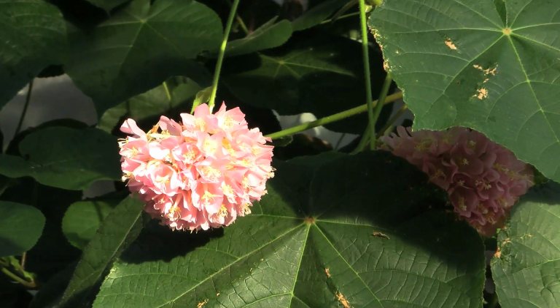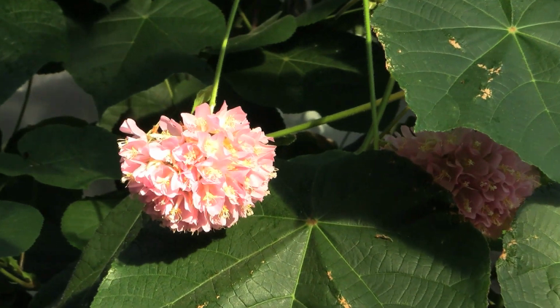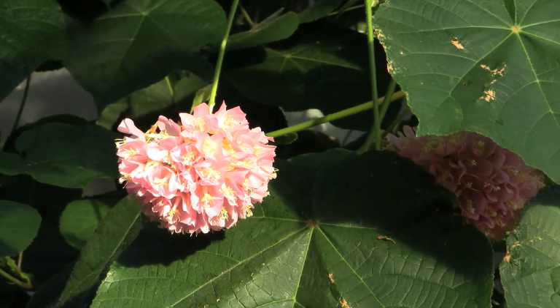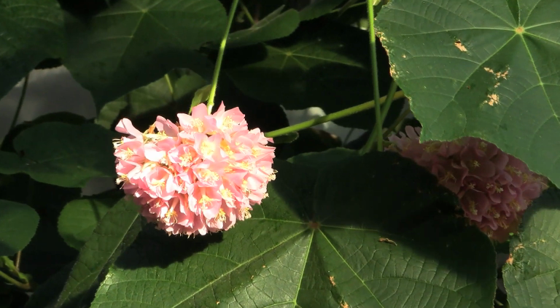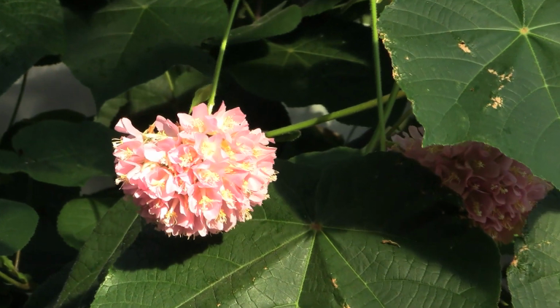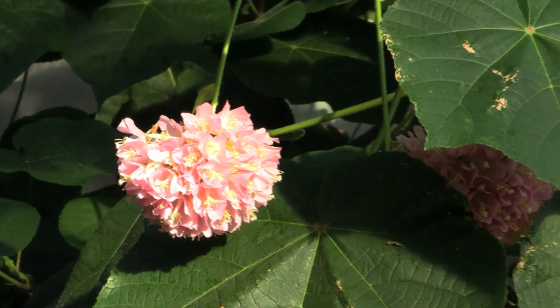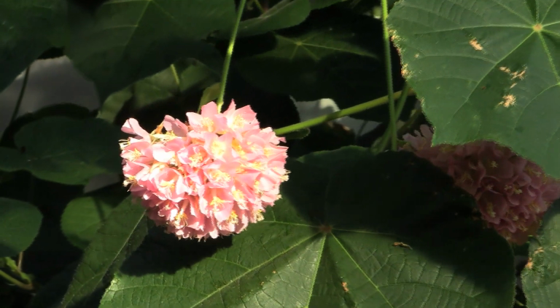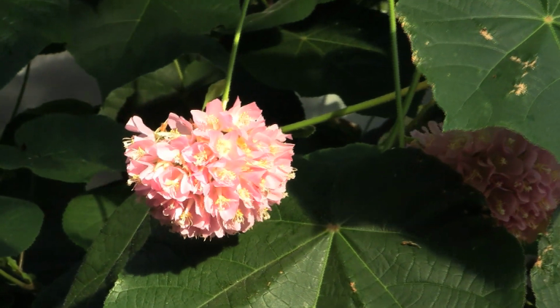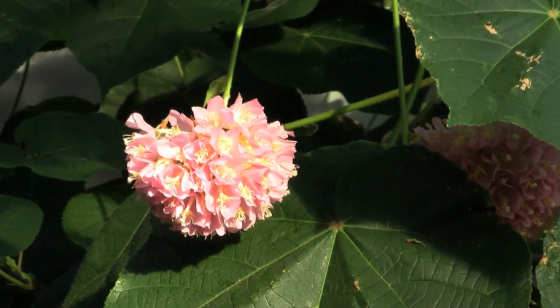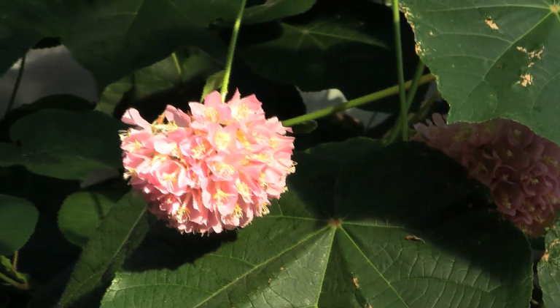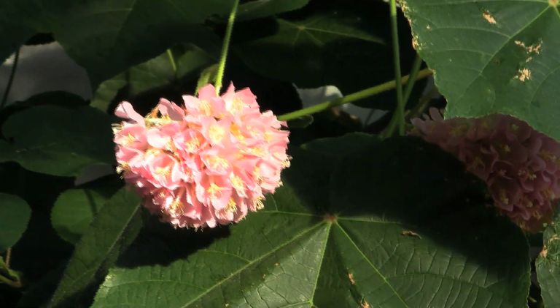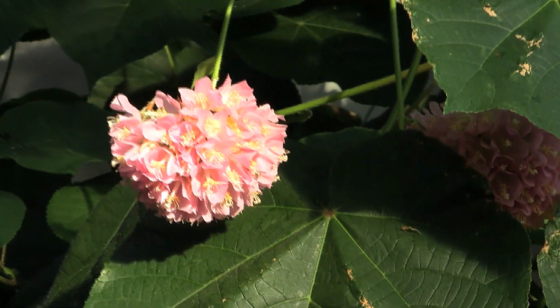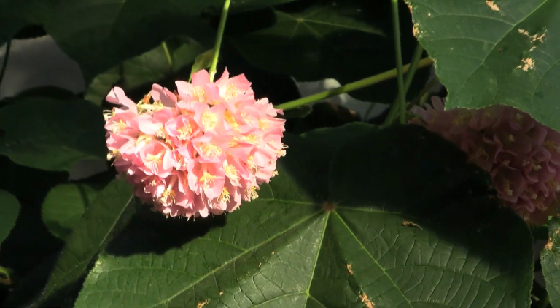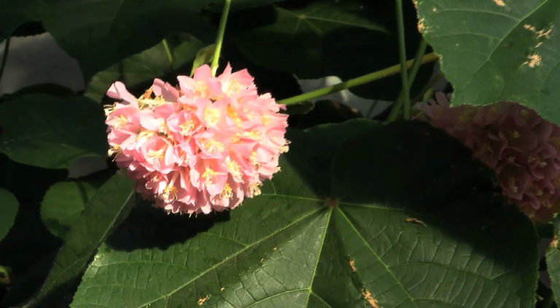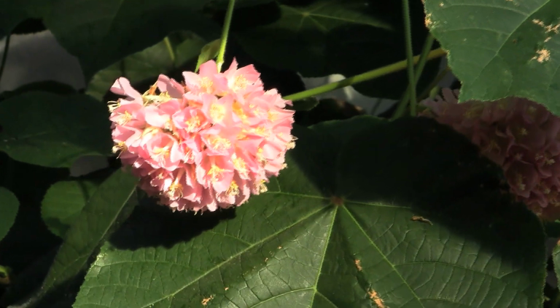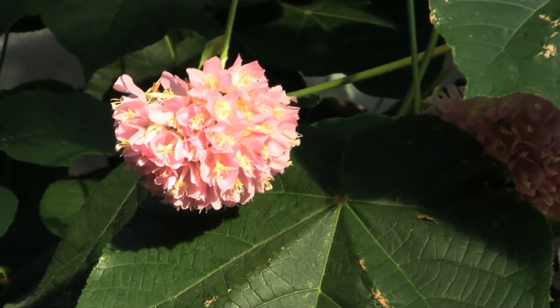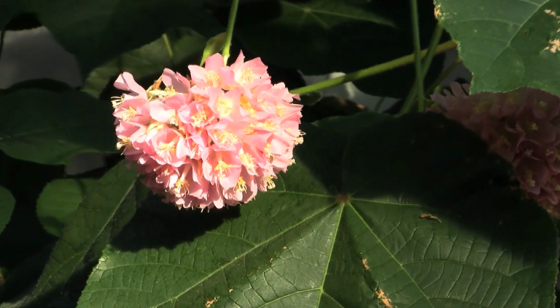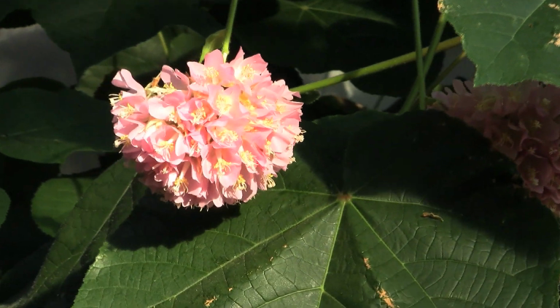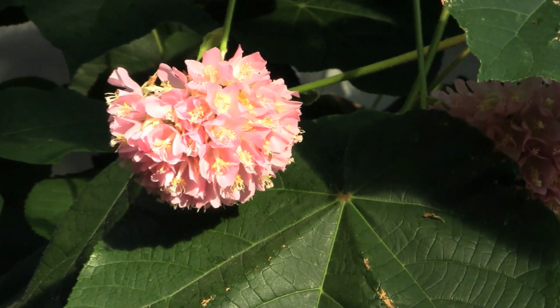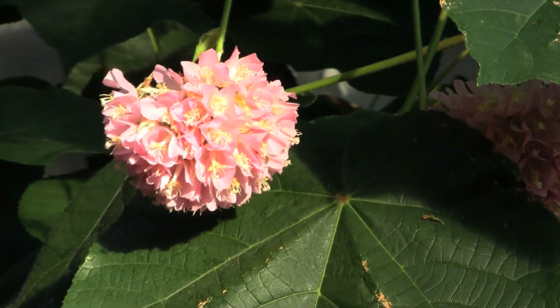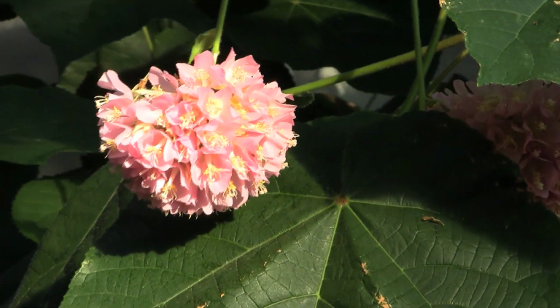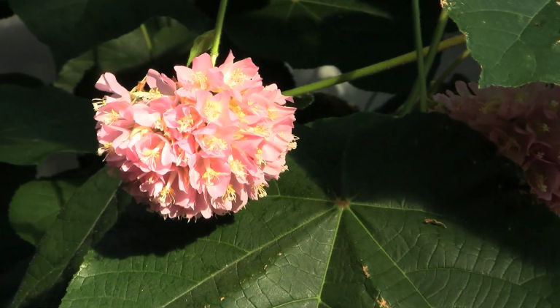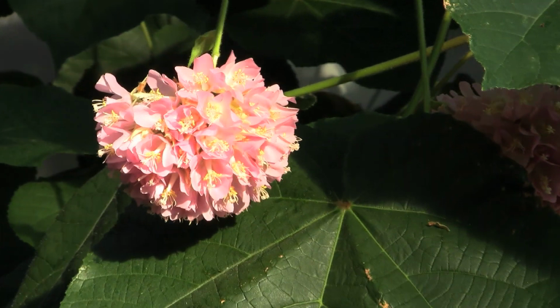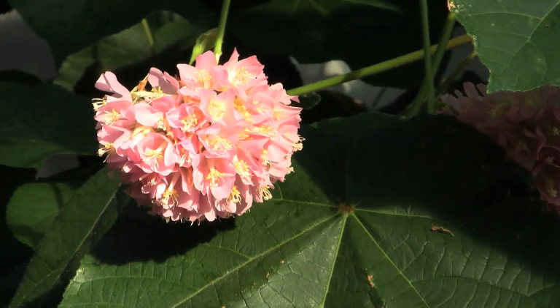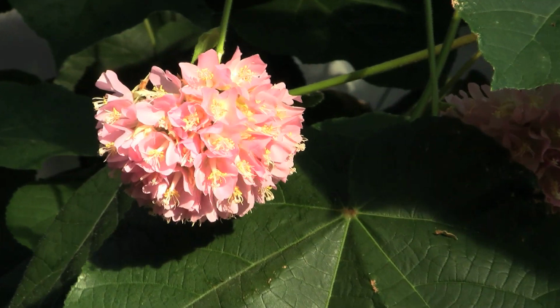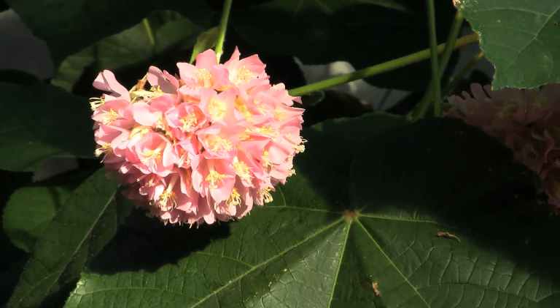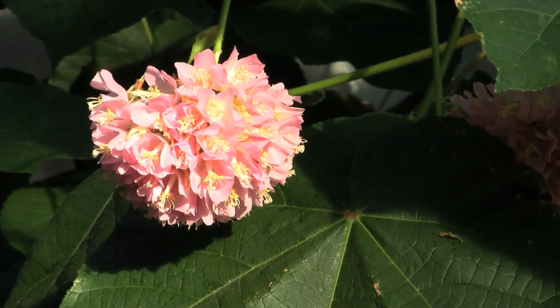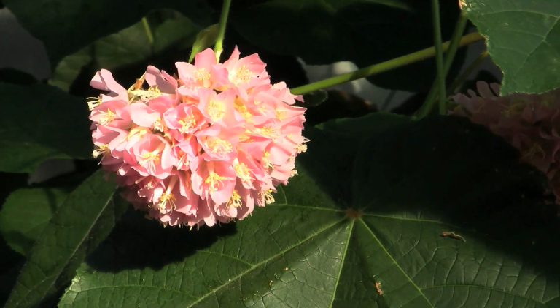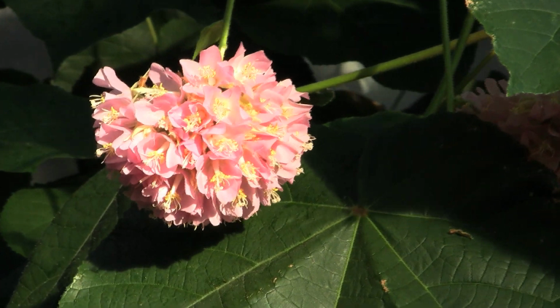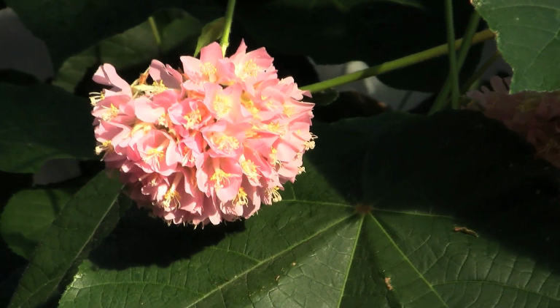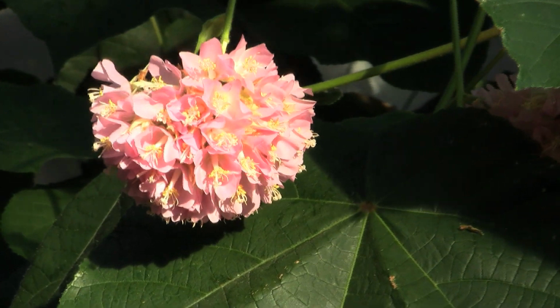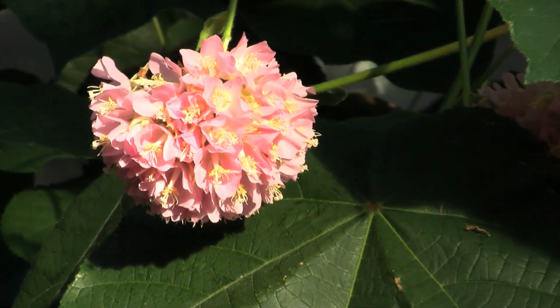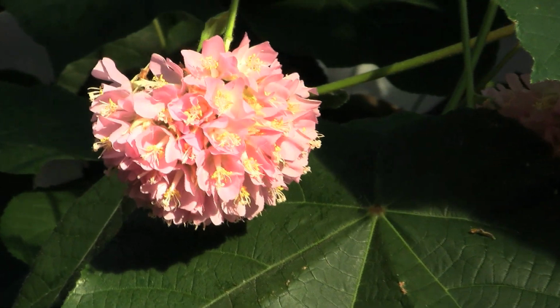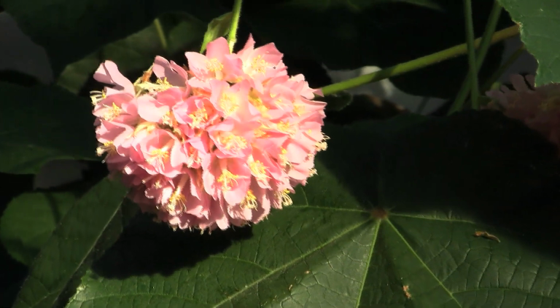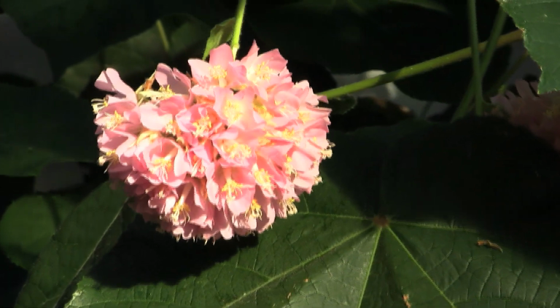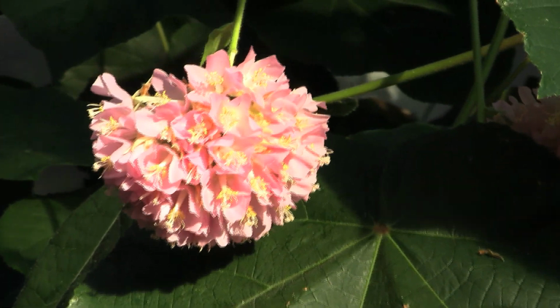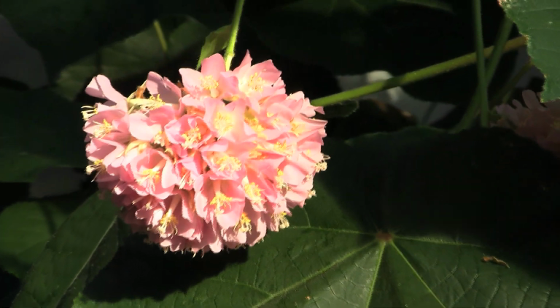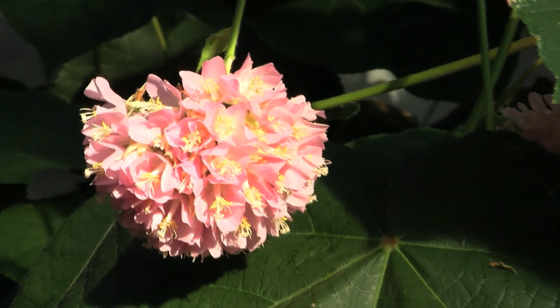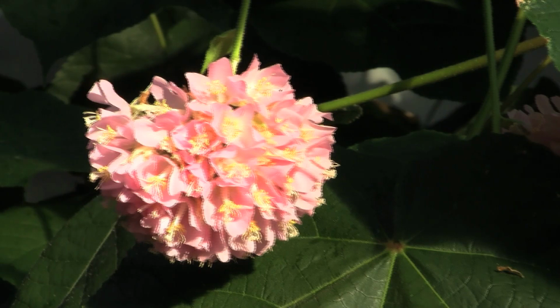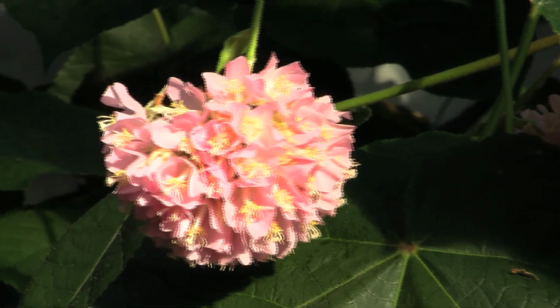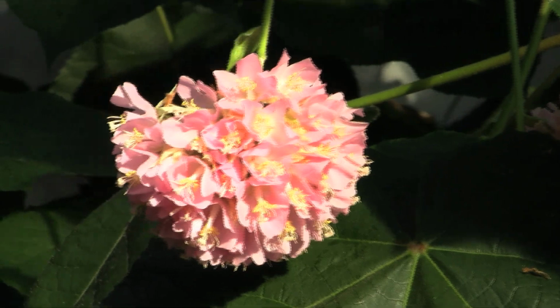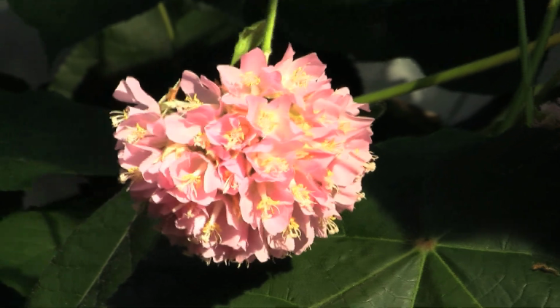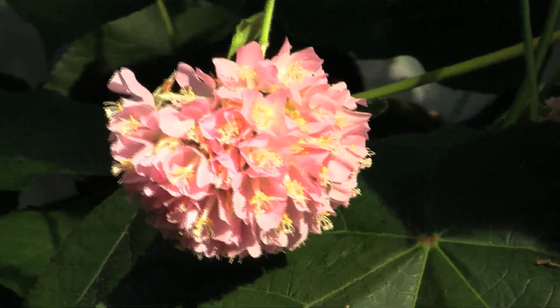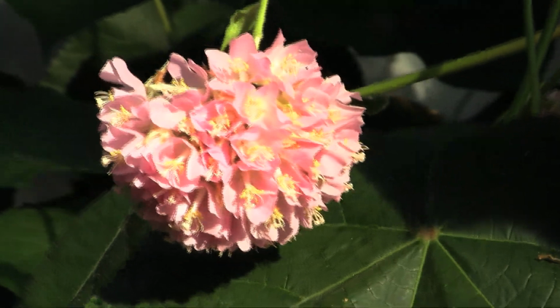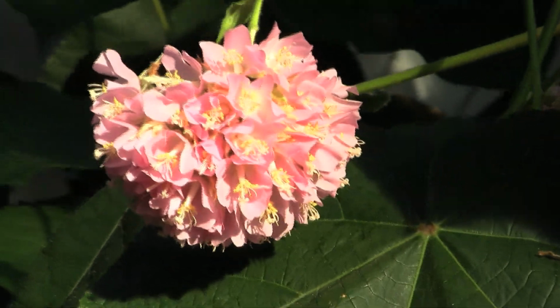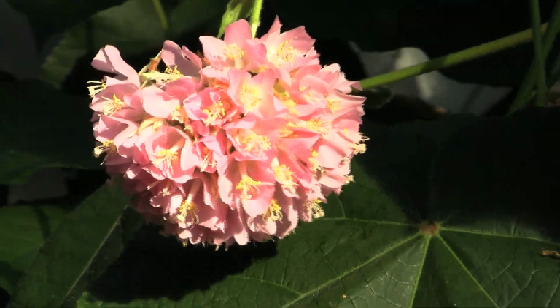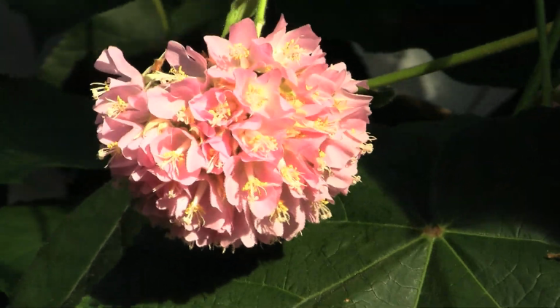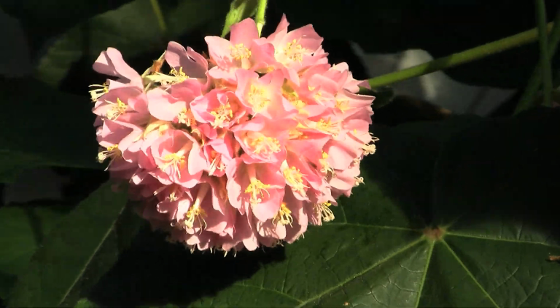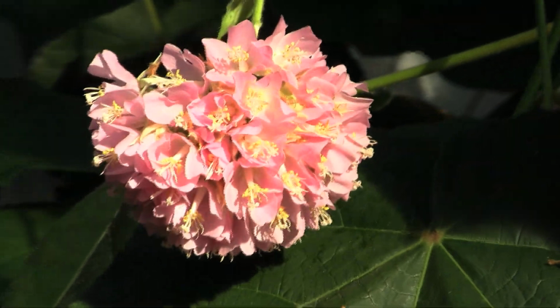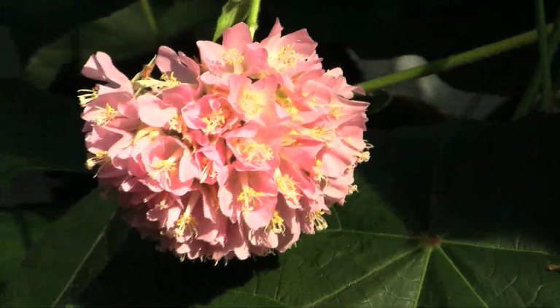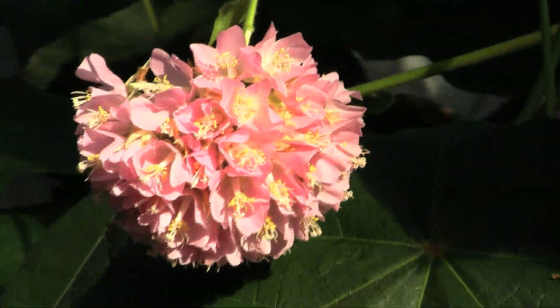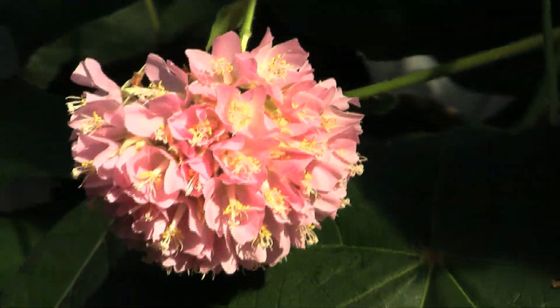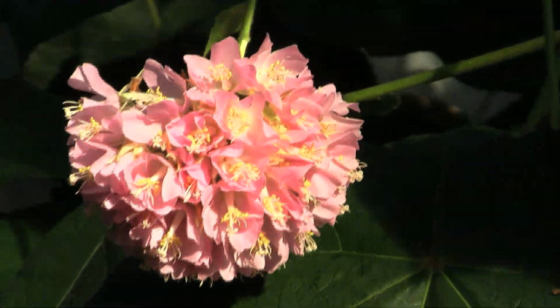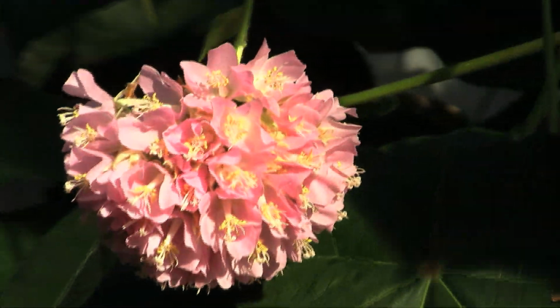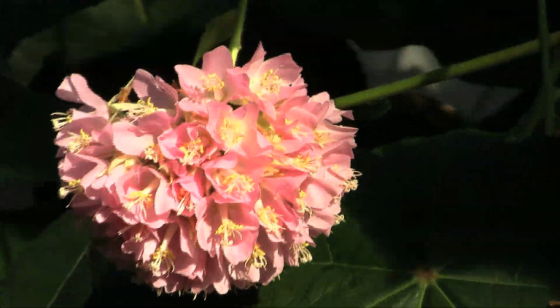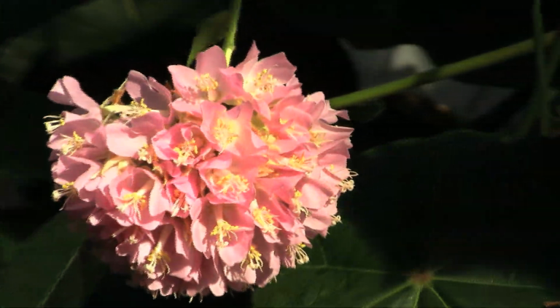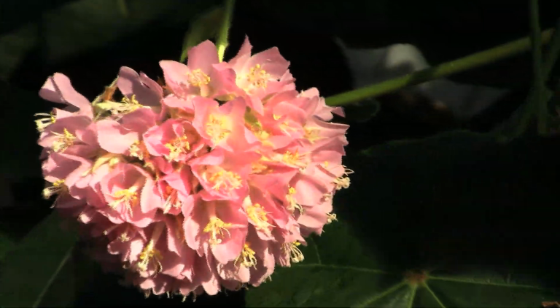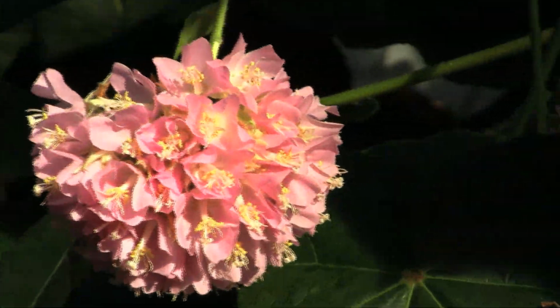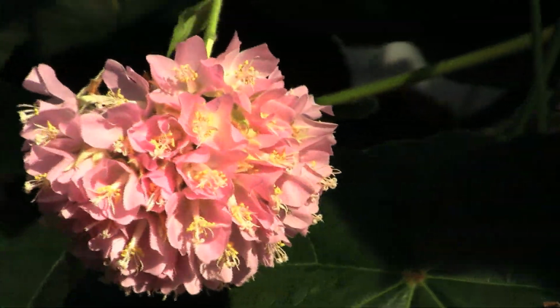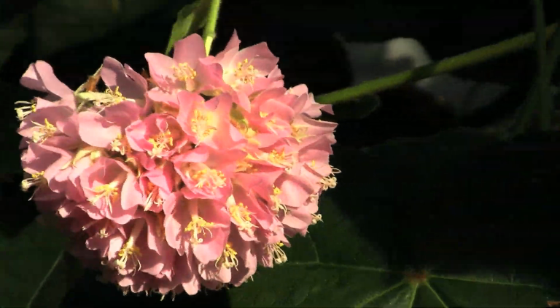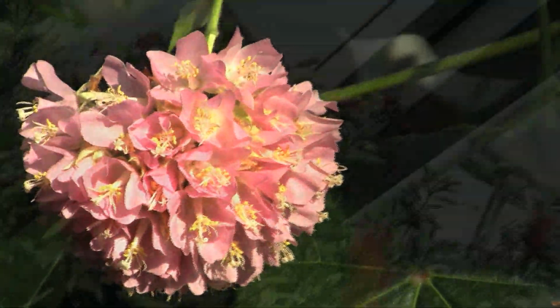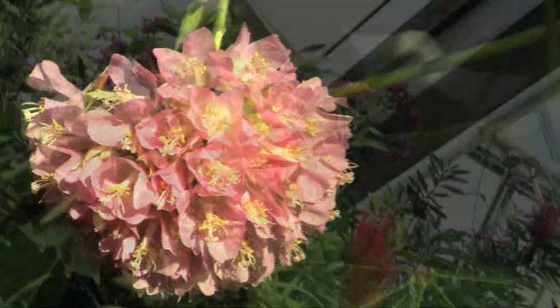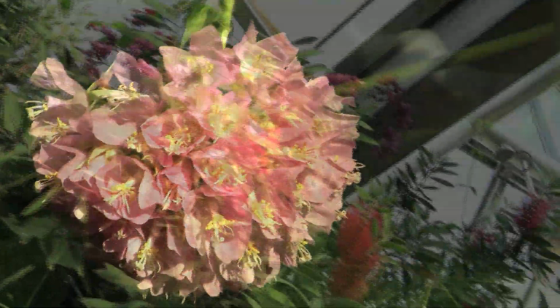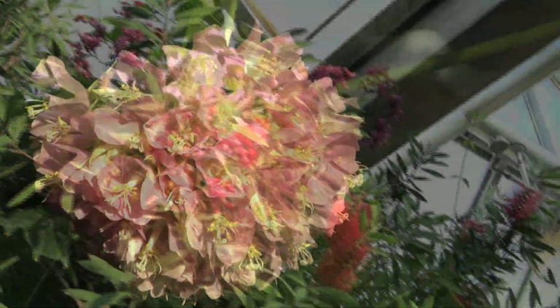Right now we're viewing a really beautiful specimen of Dombea walichii. This is a plant that's featured in gardens in central Florida.